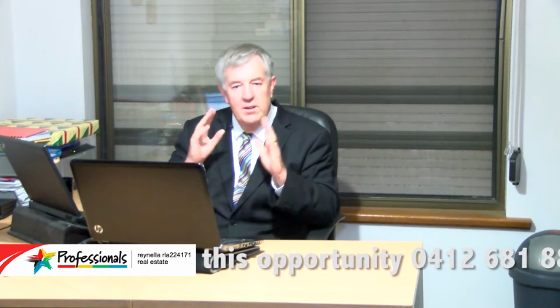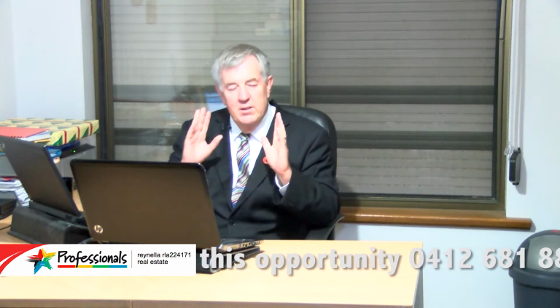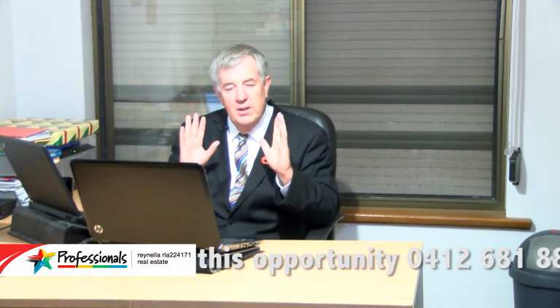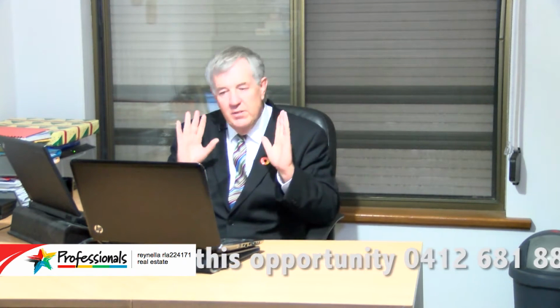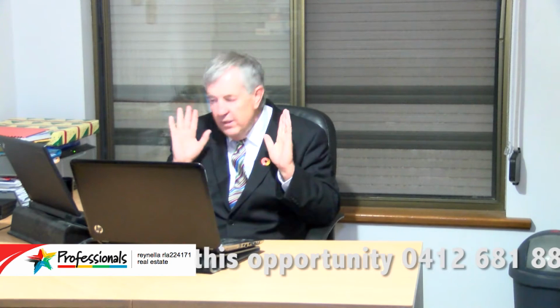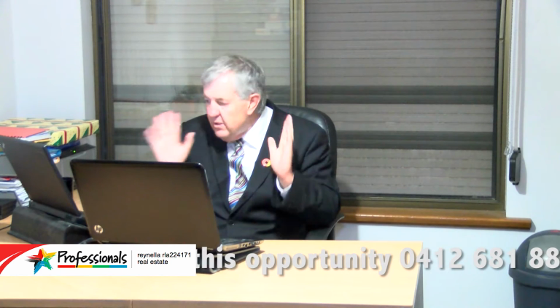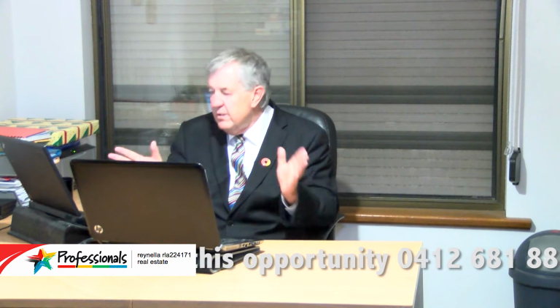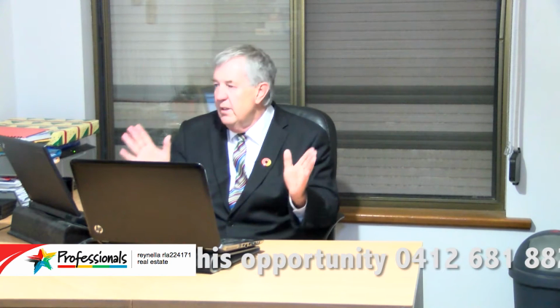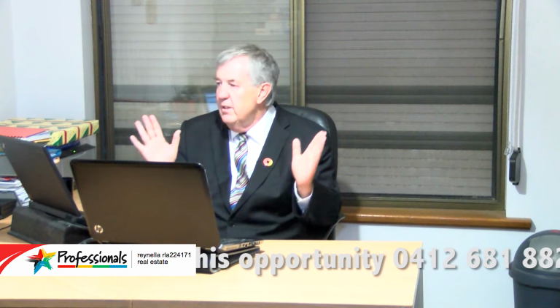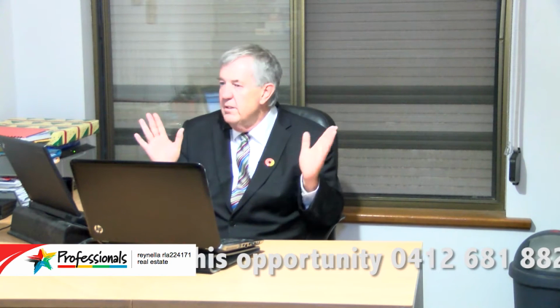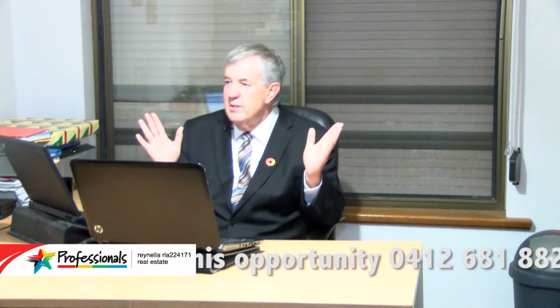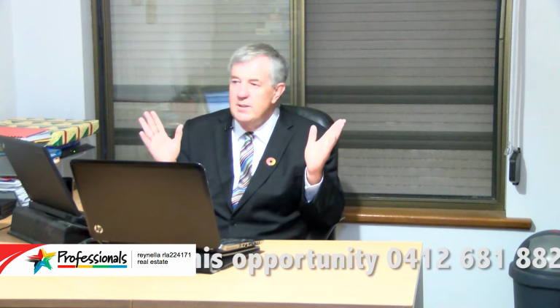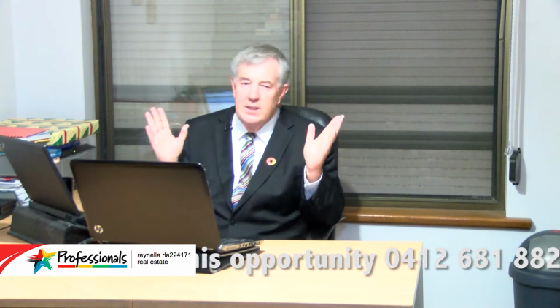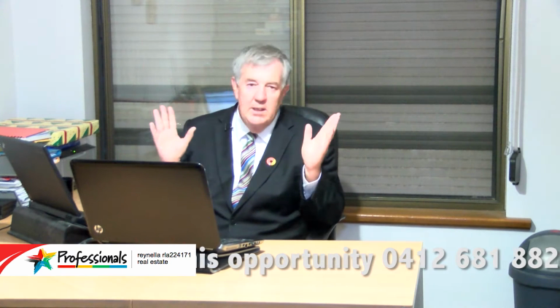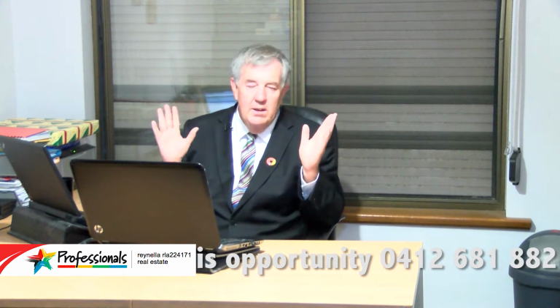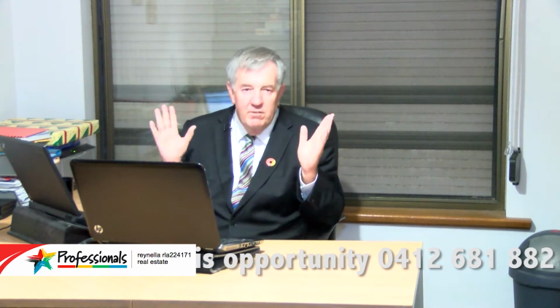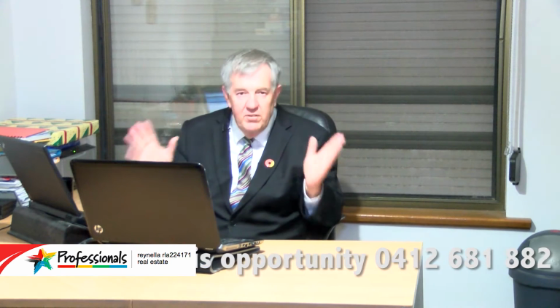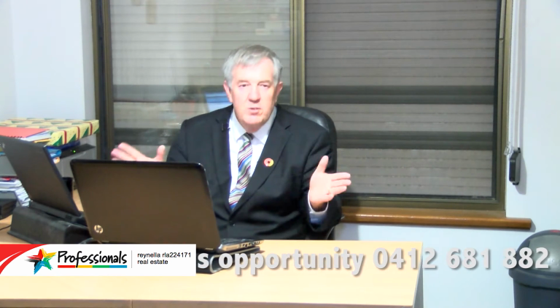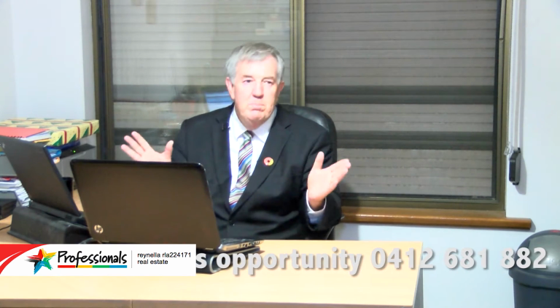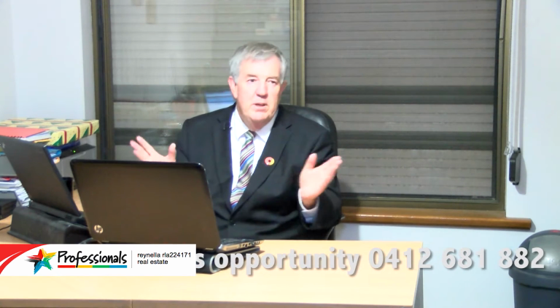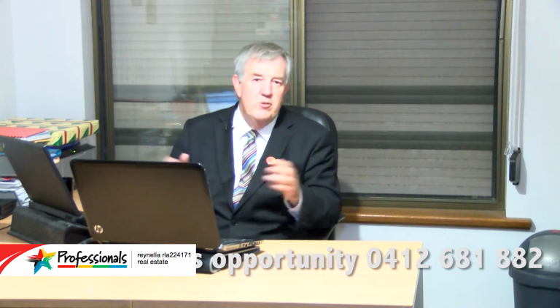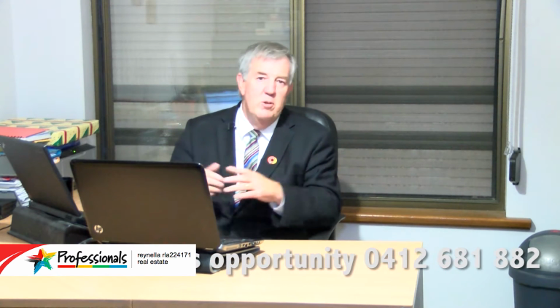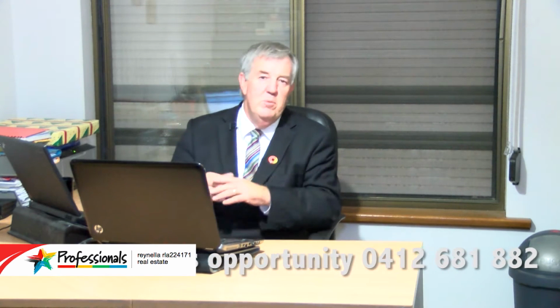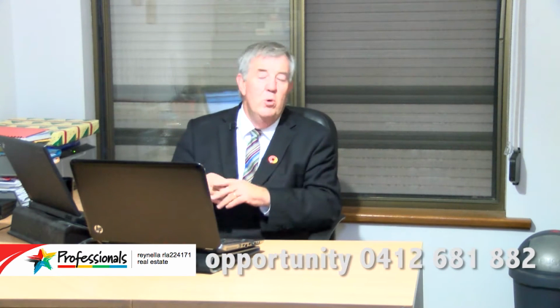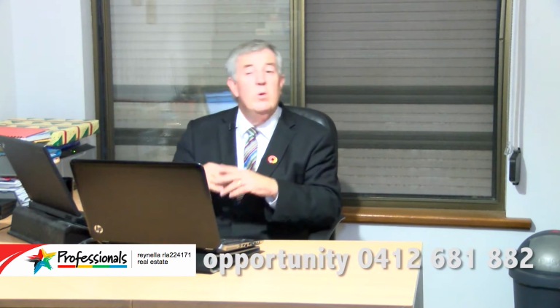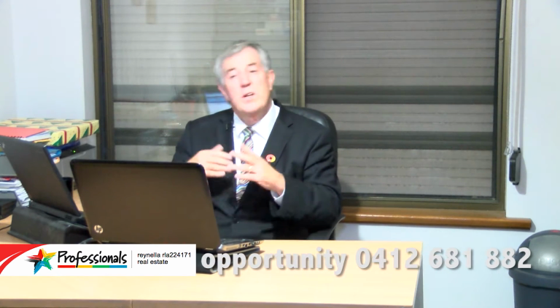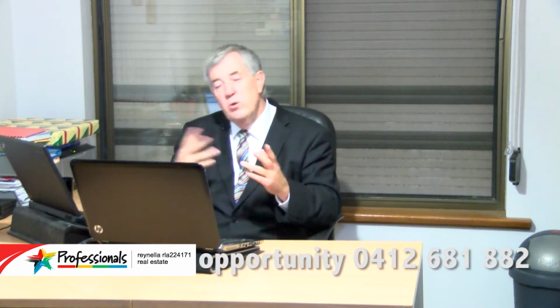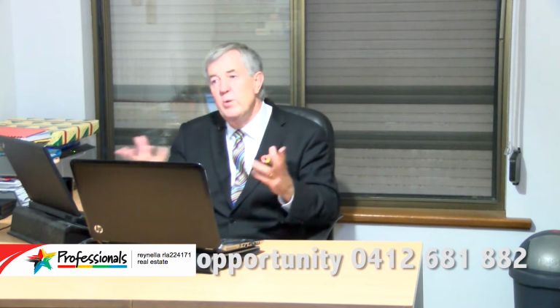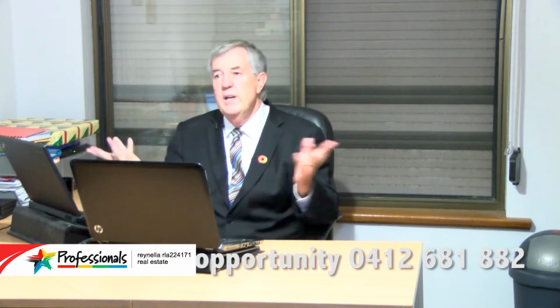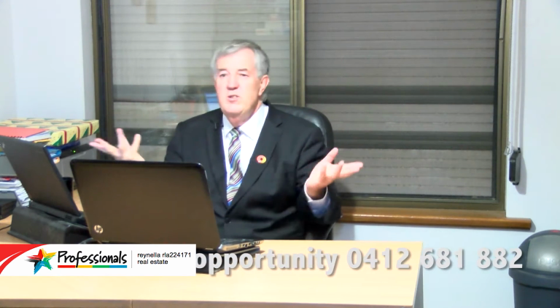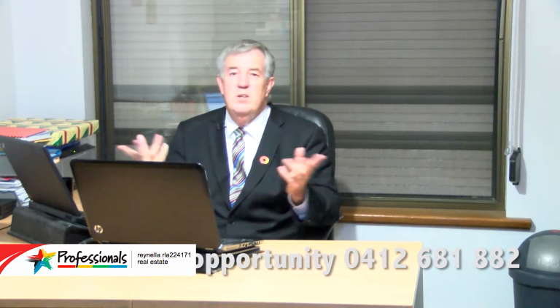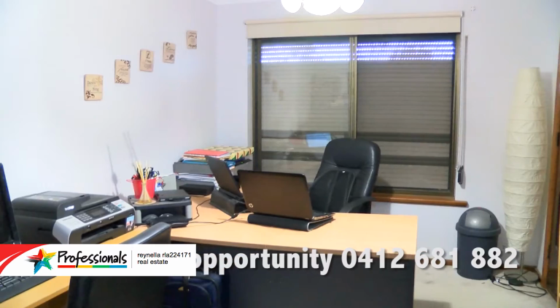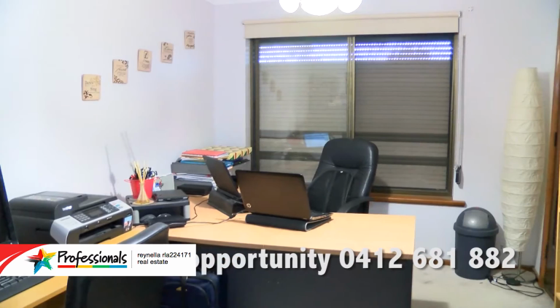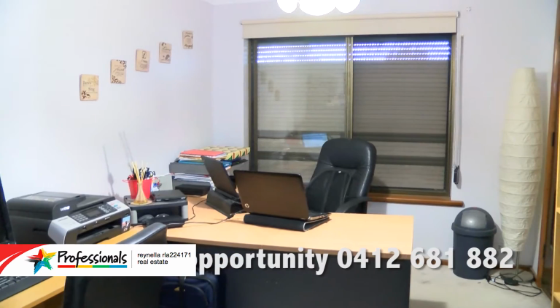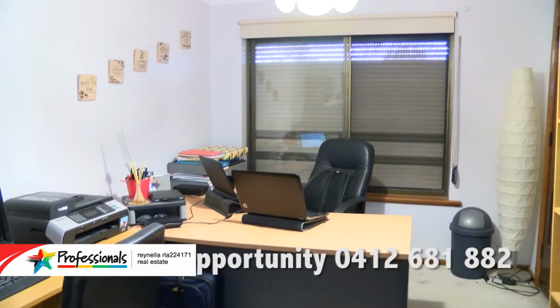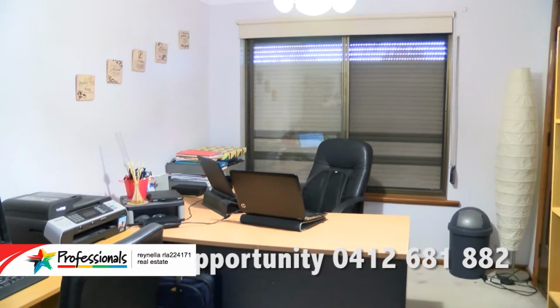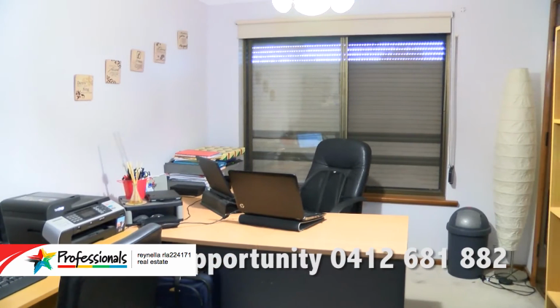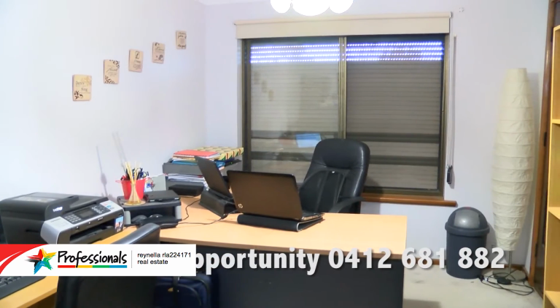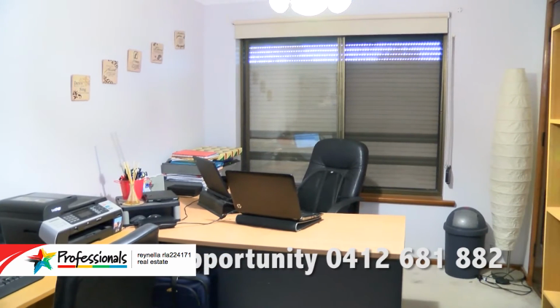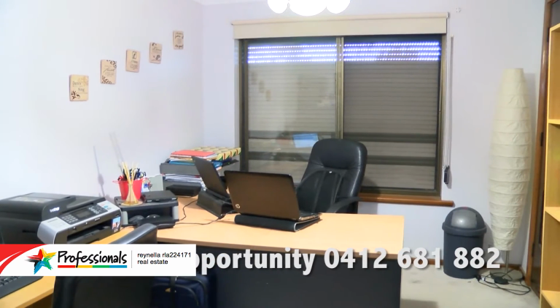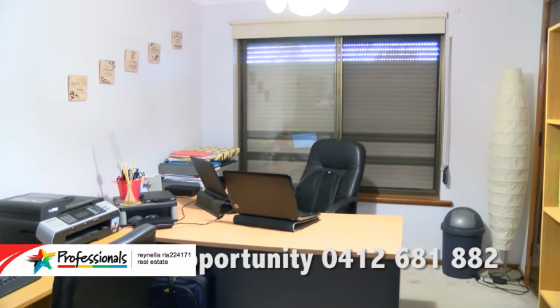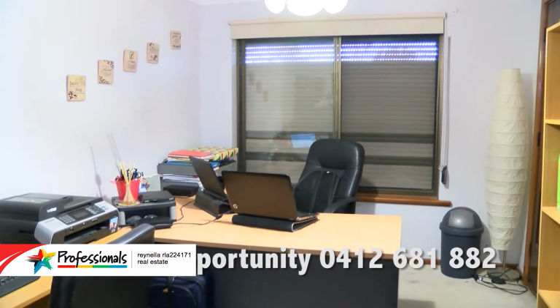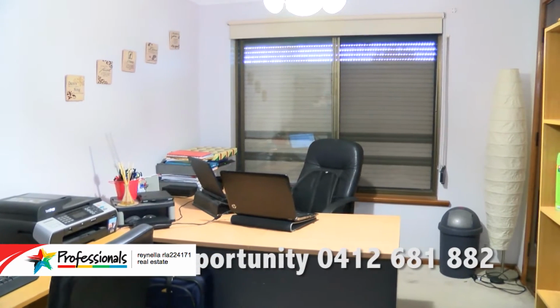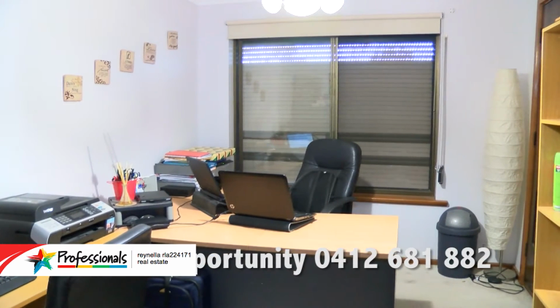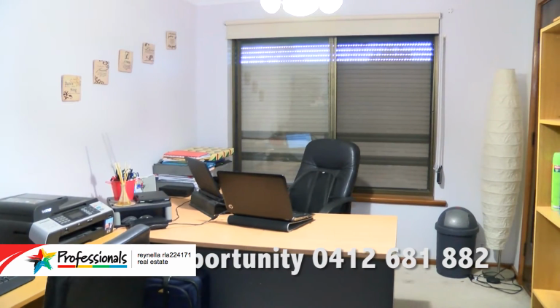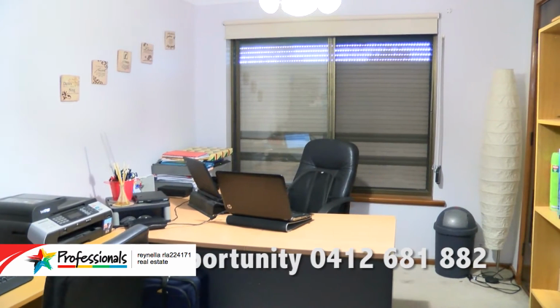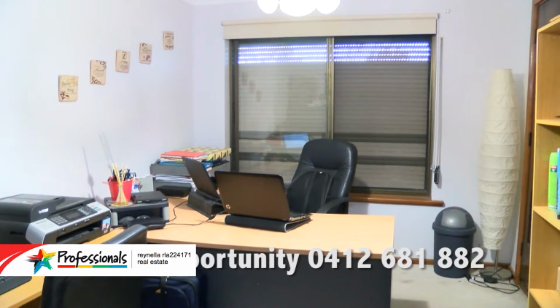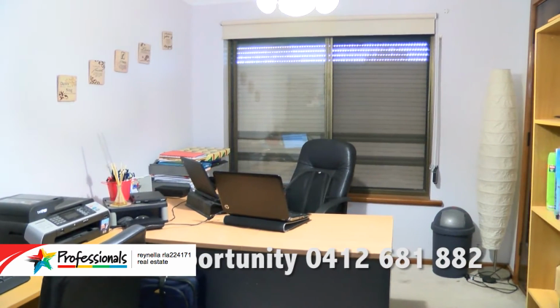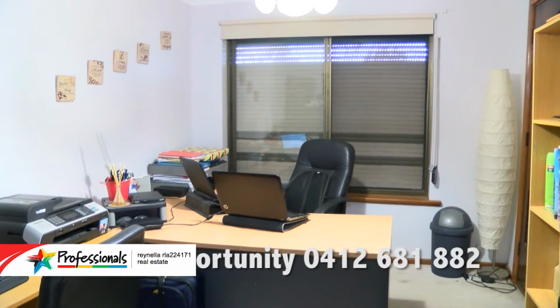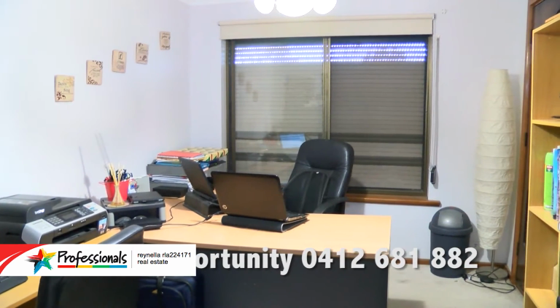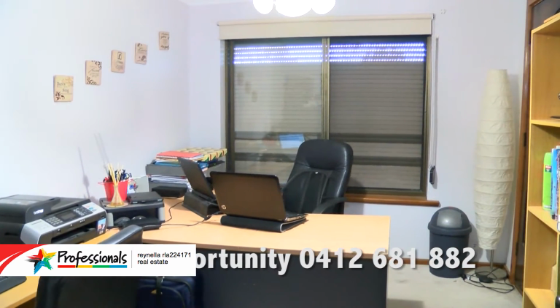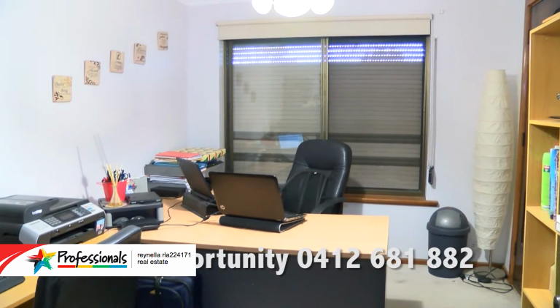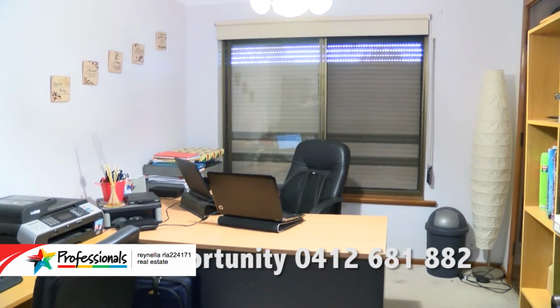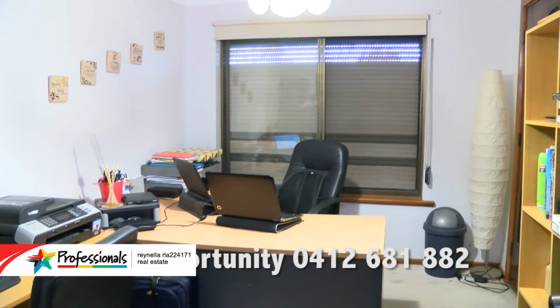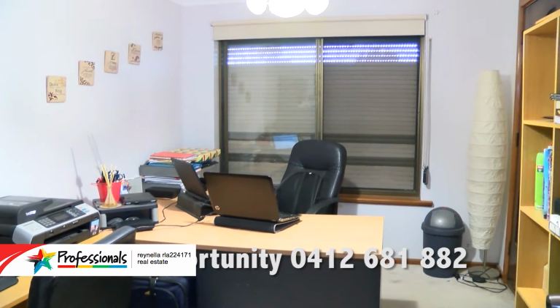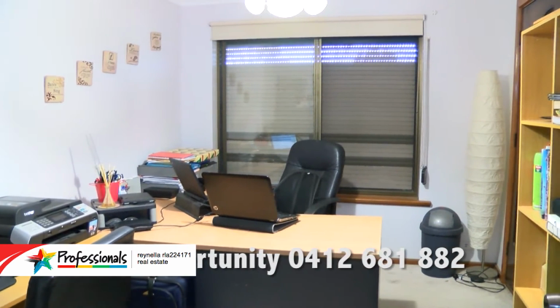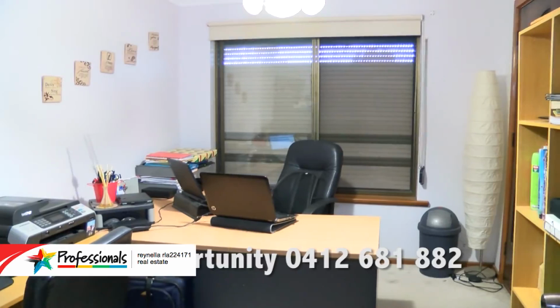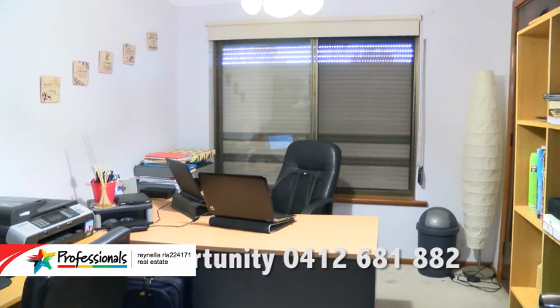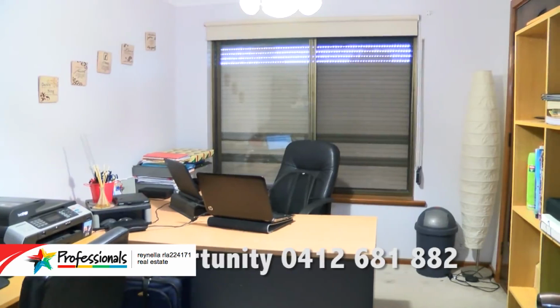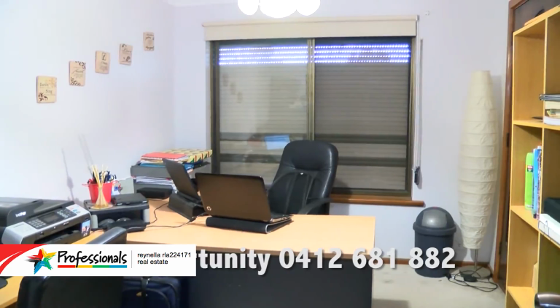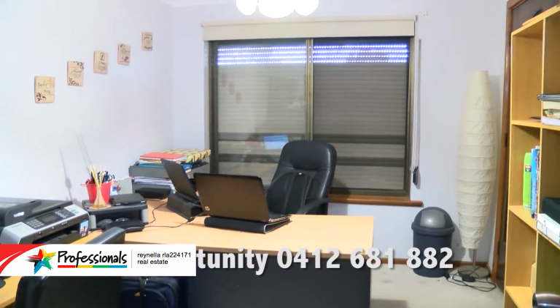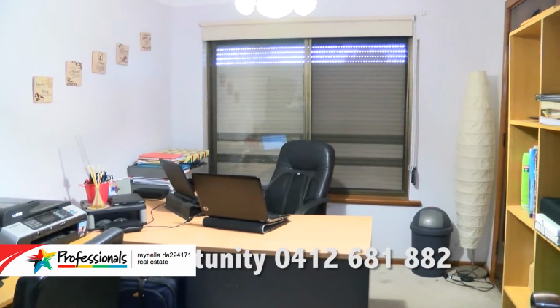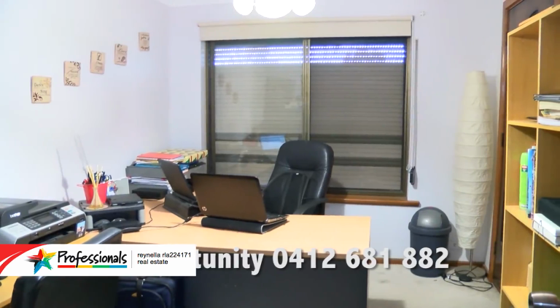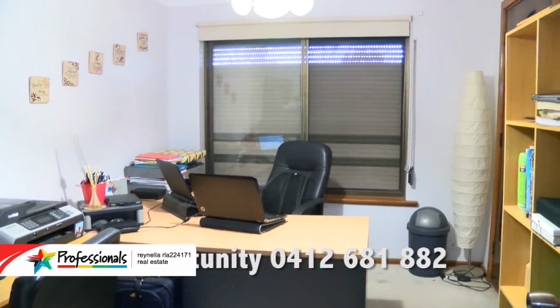This is the fifth bedroom, or as you can see it could be an office — plenty of space for a big family.